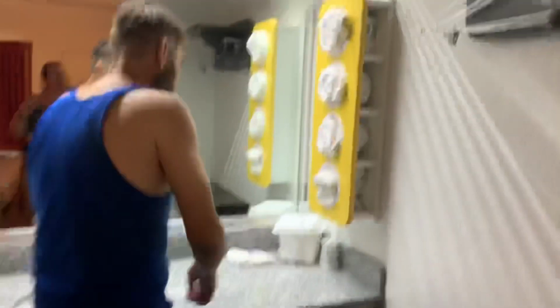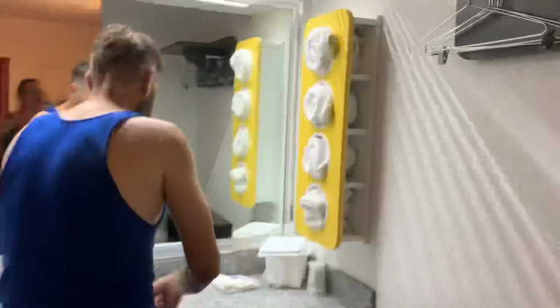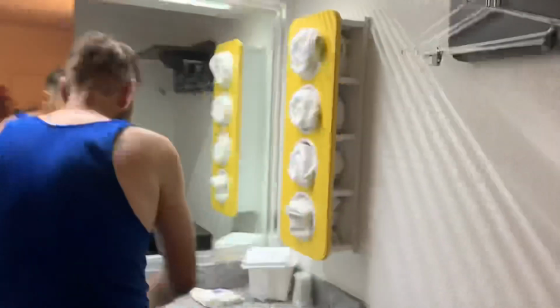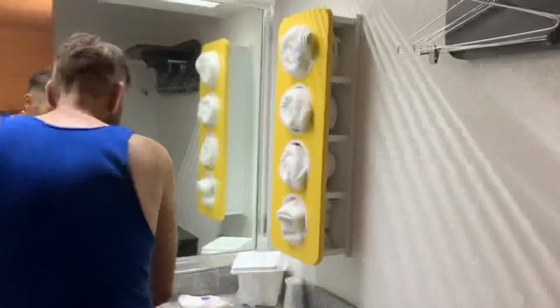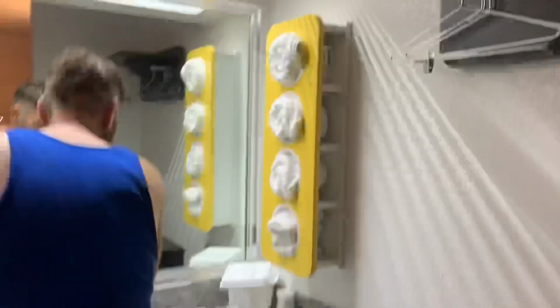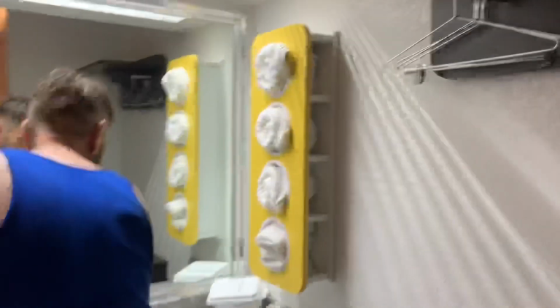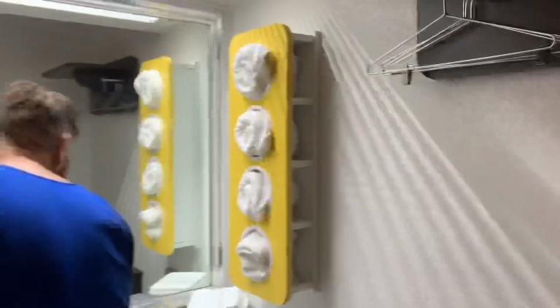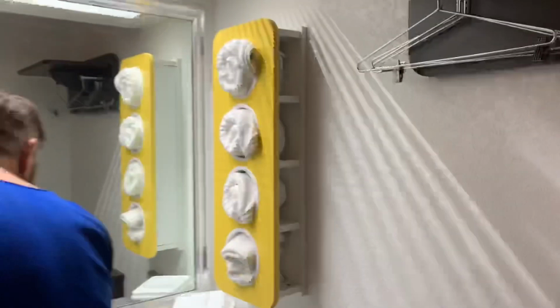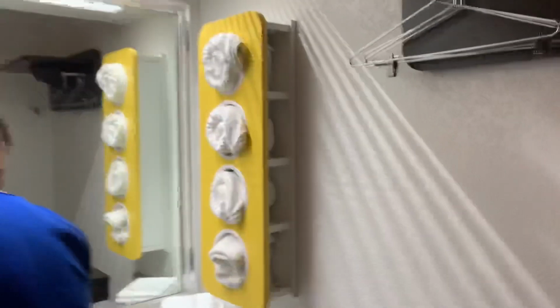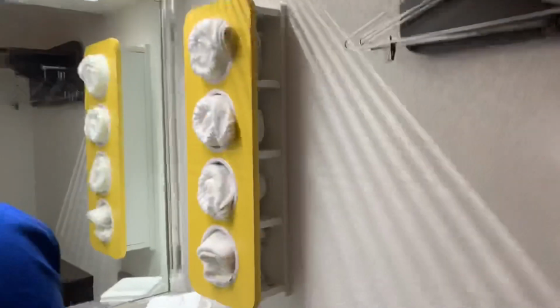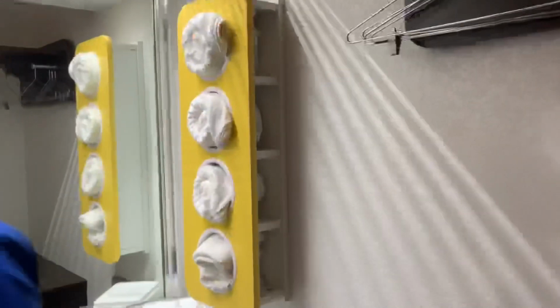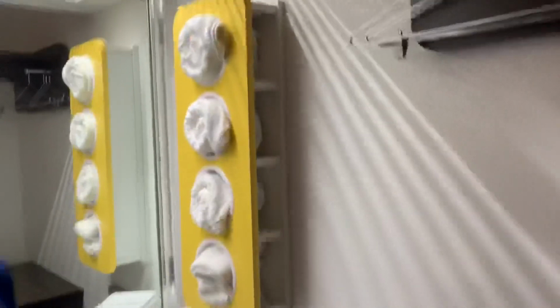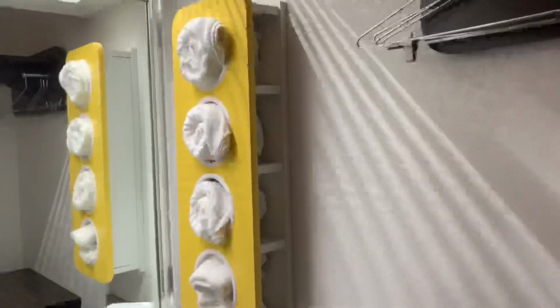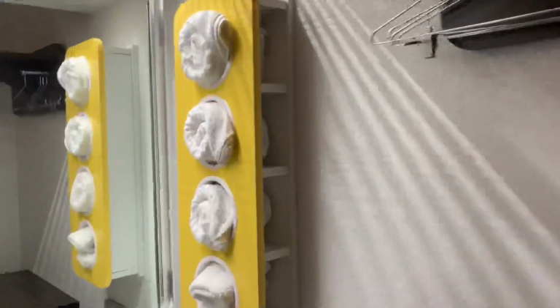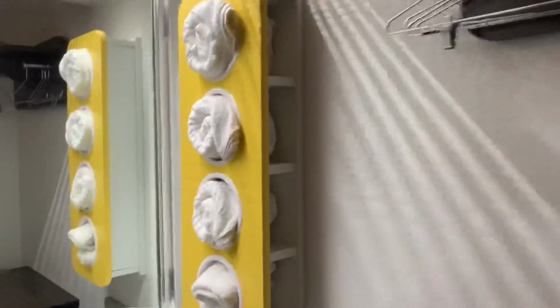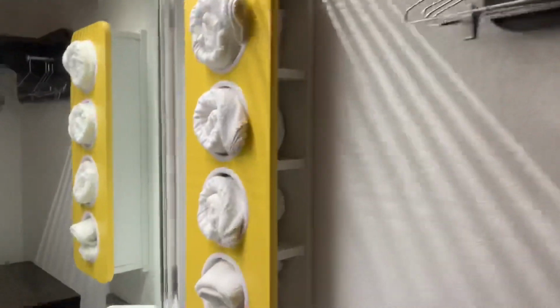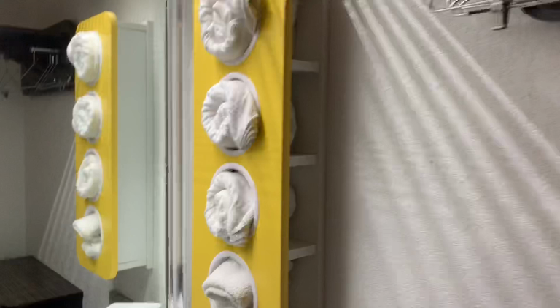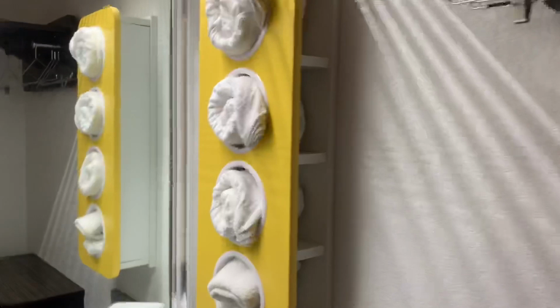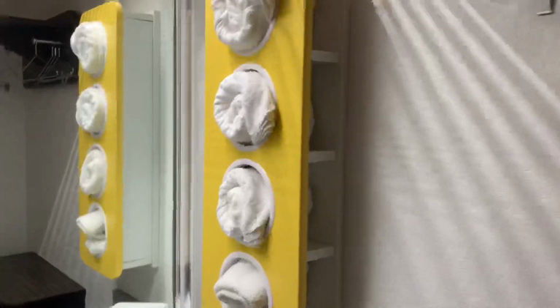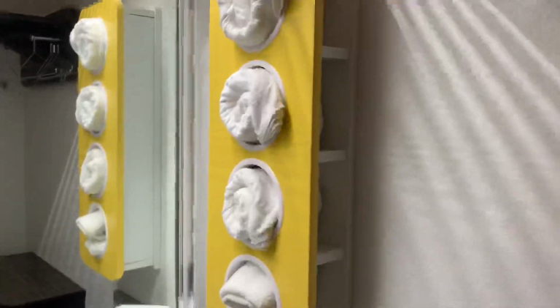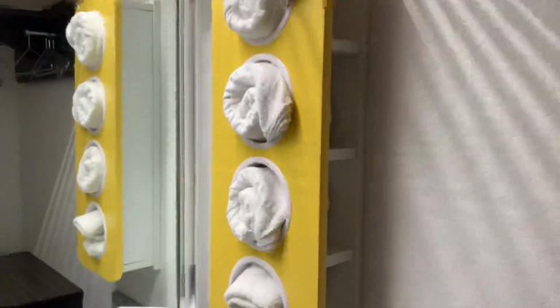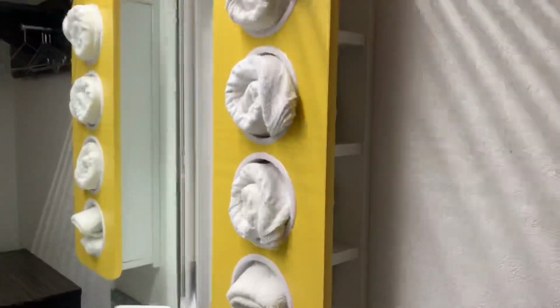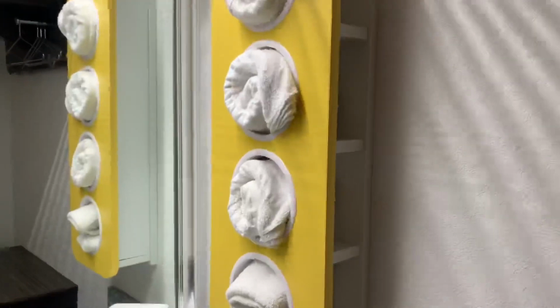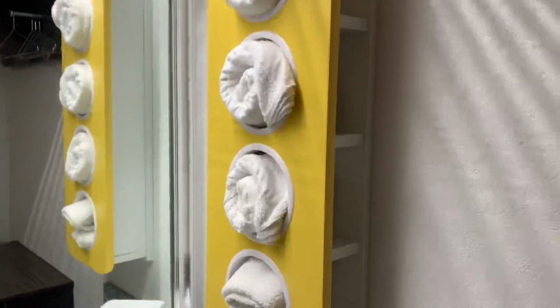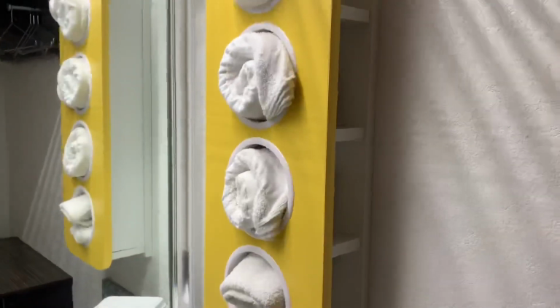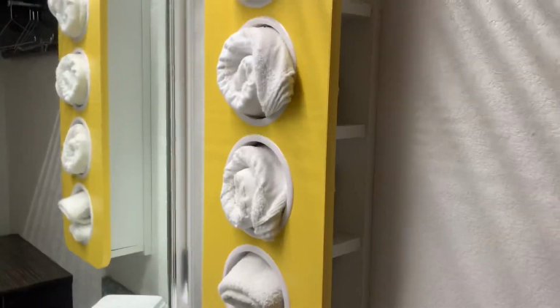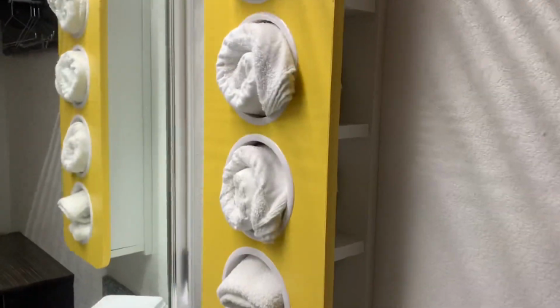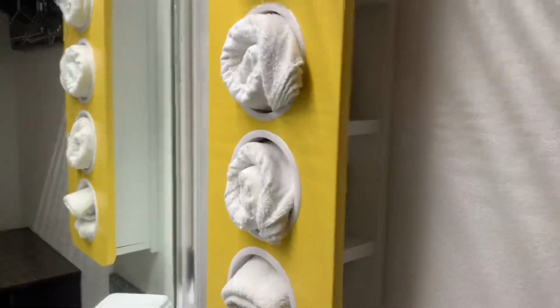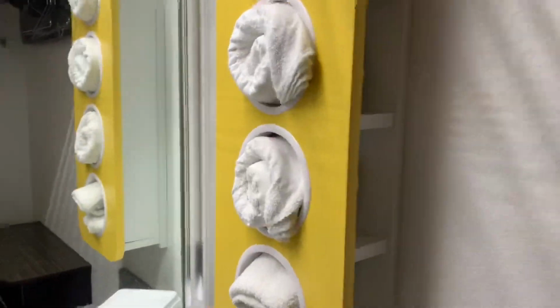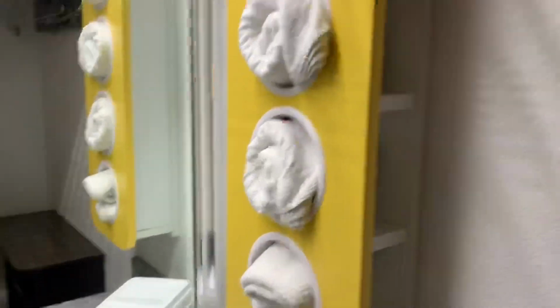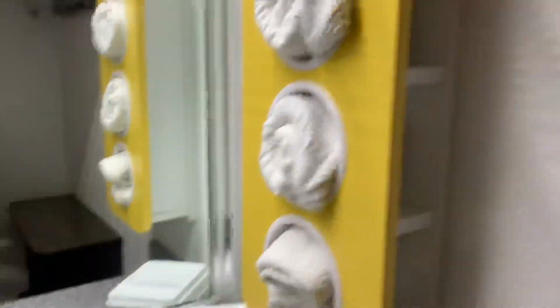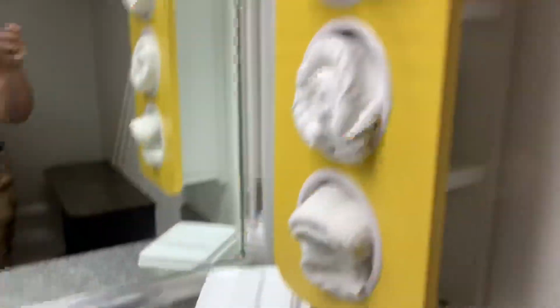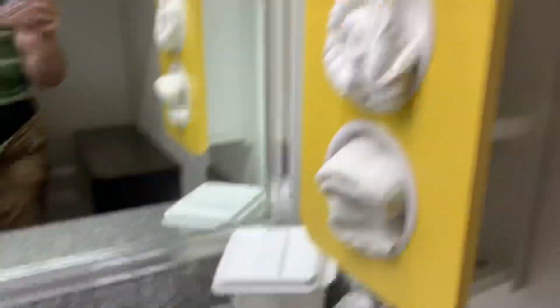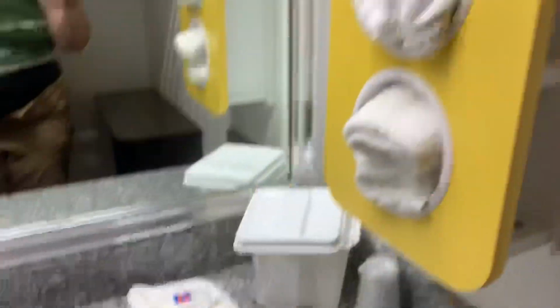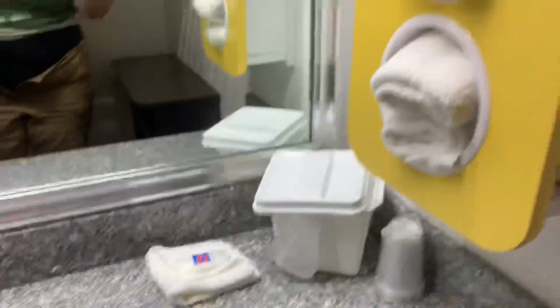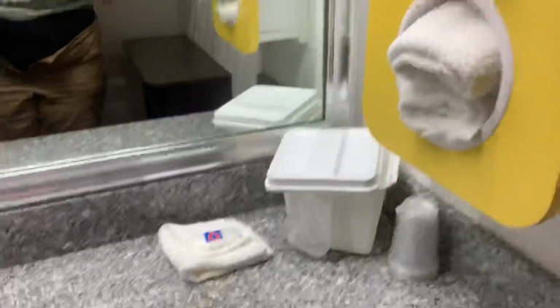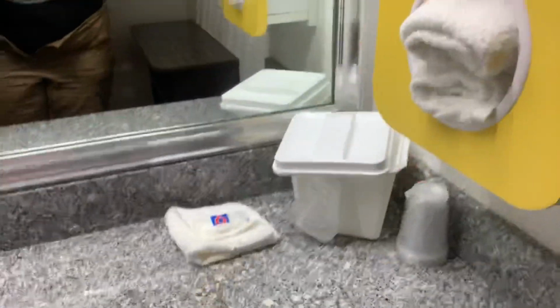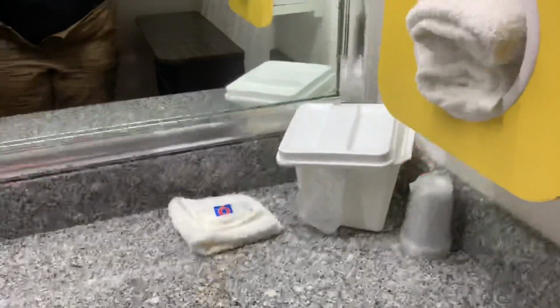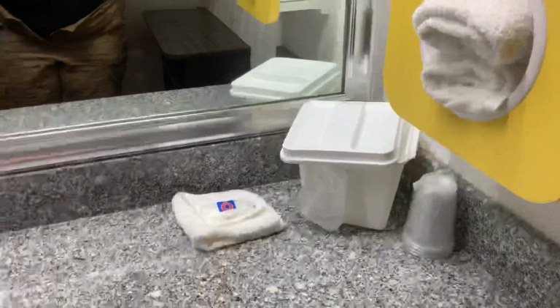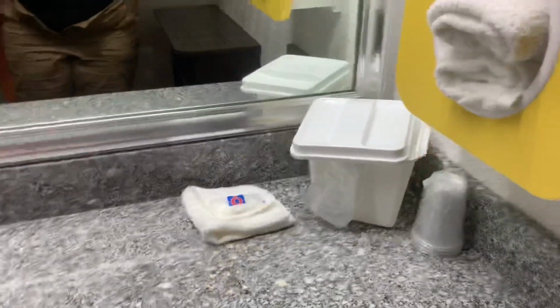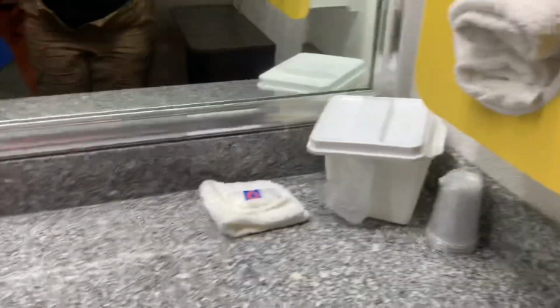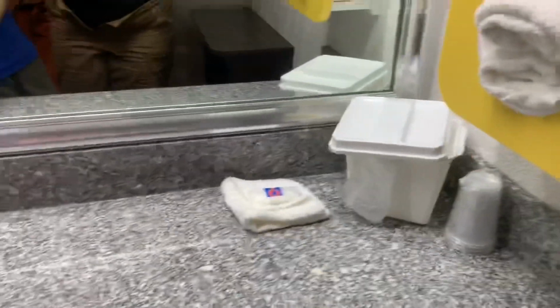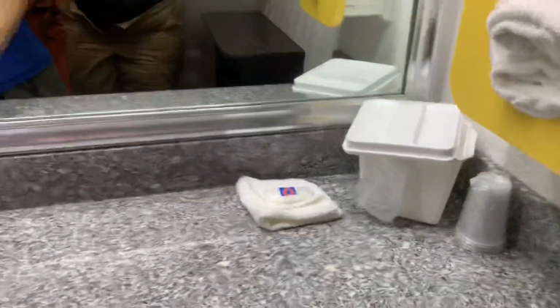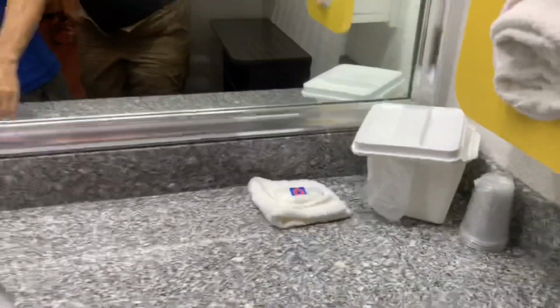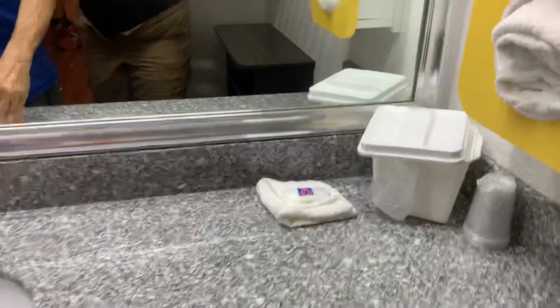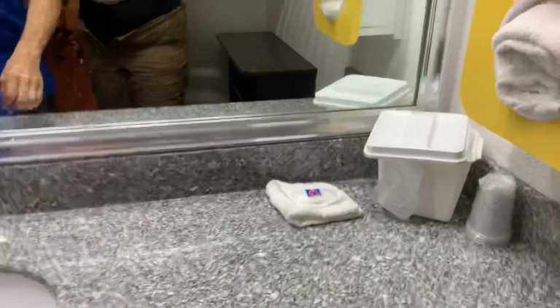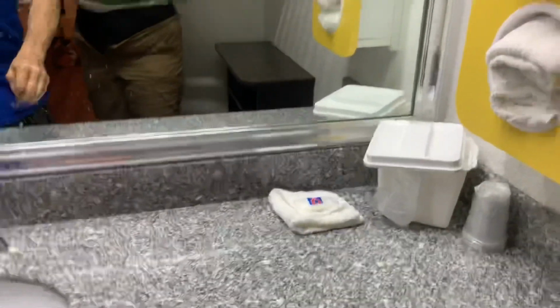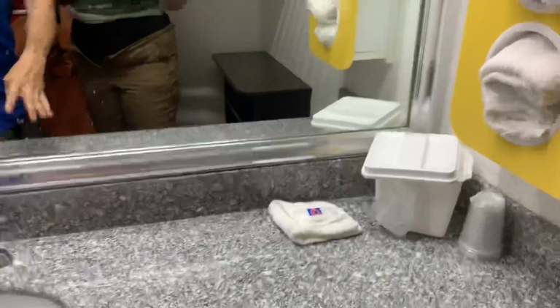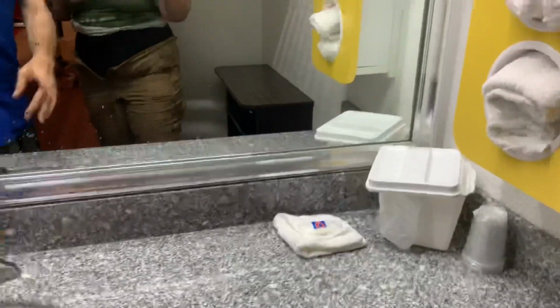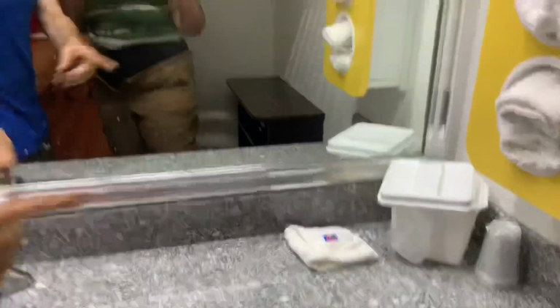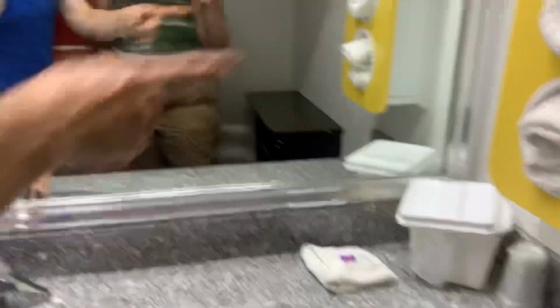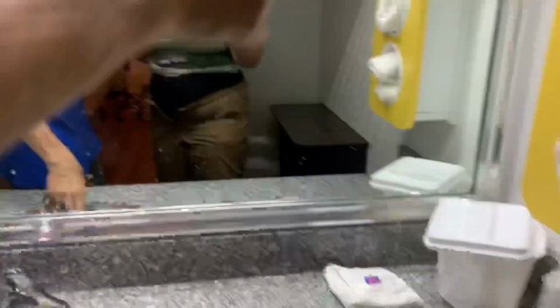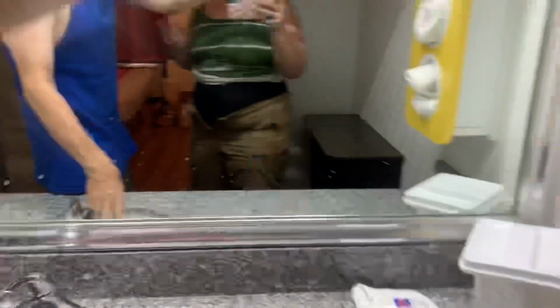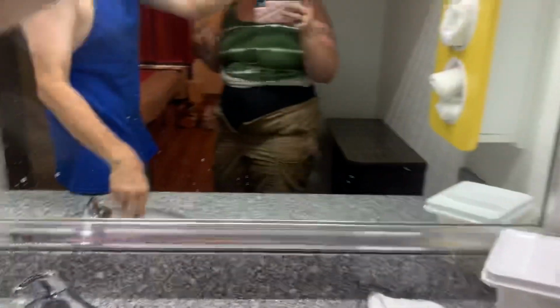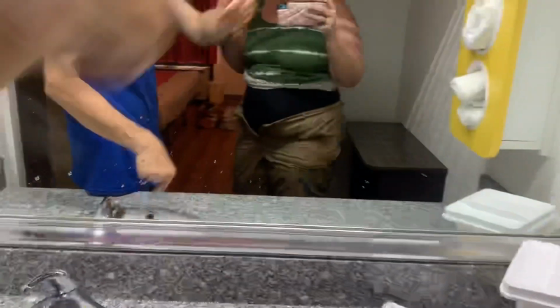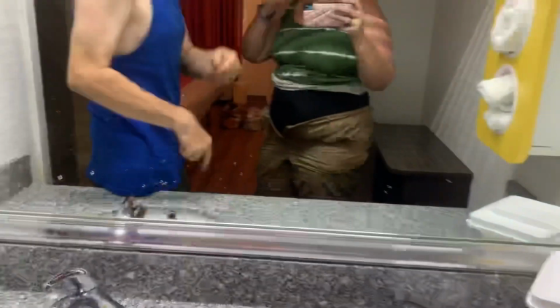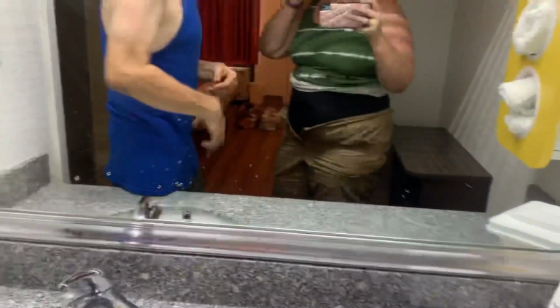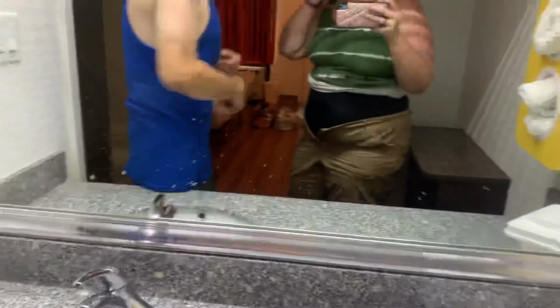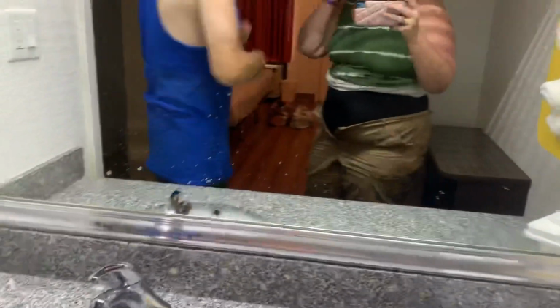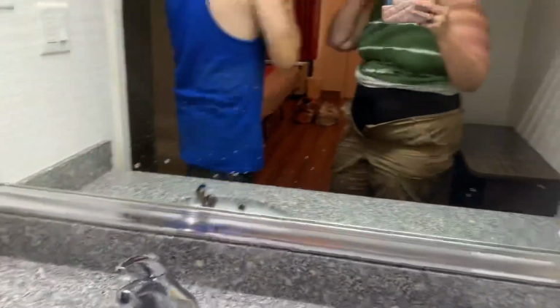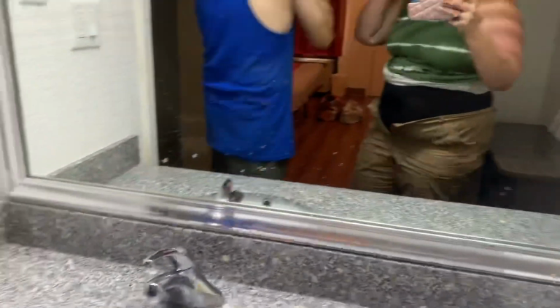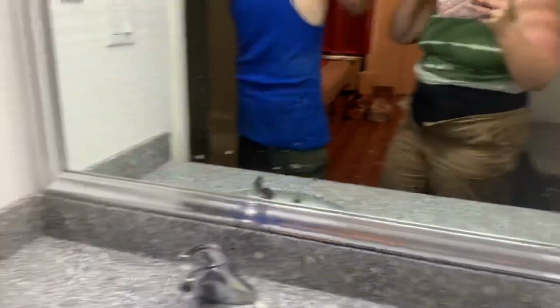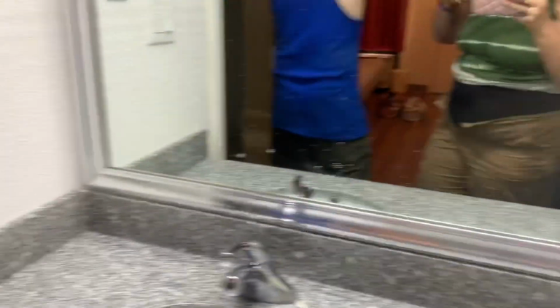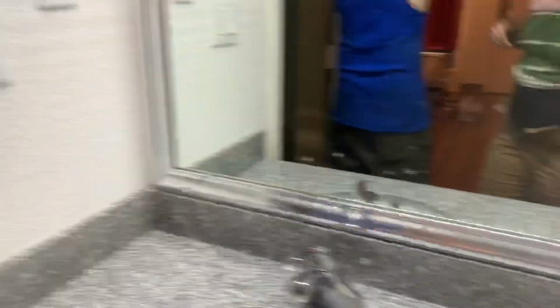Look at this towel rack. I think that's adorable. That is nice. That's what I'm saying — it's modern. It's pretty cool.